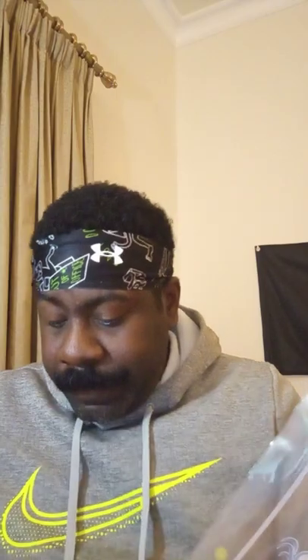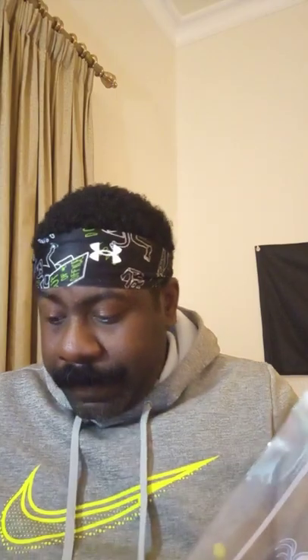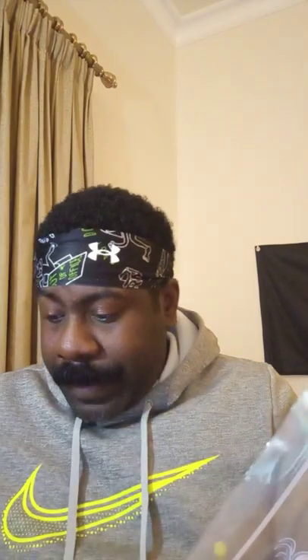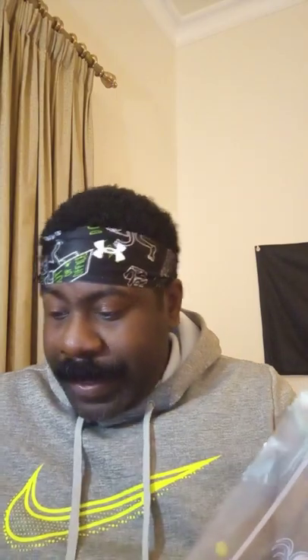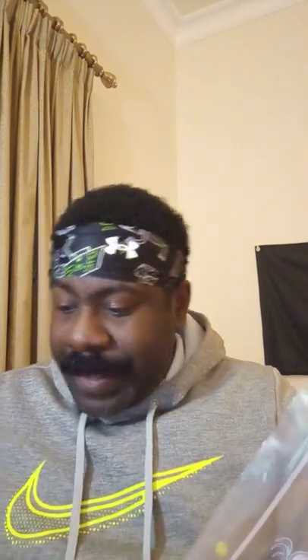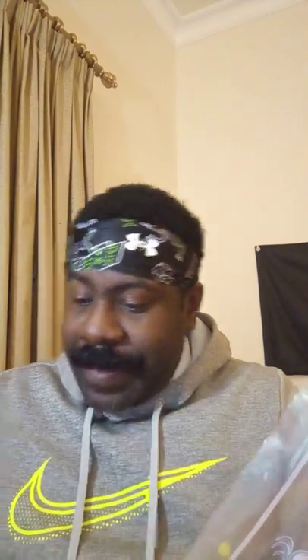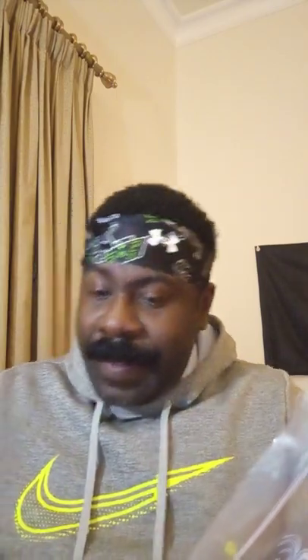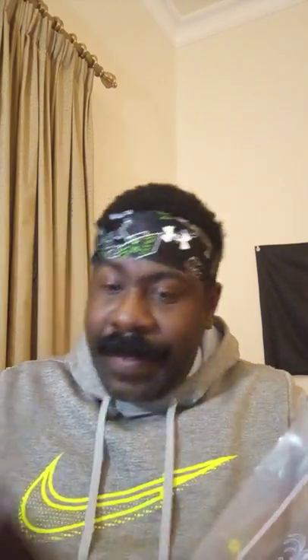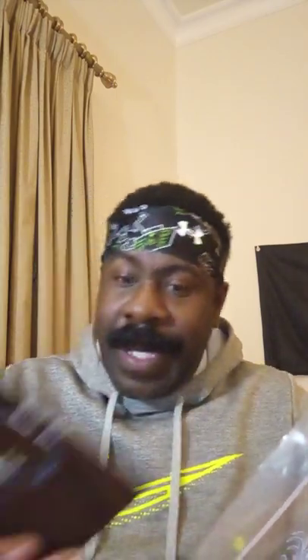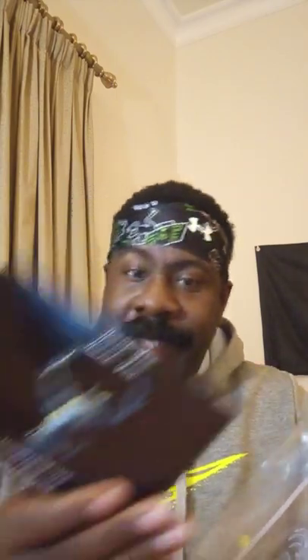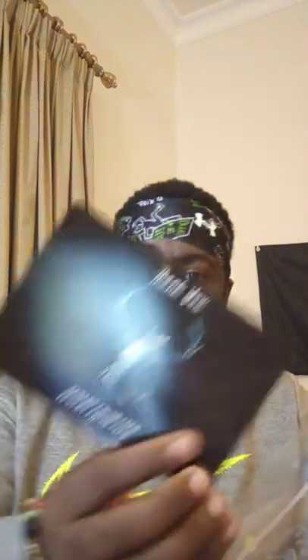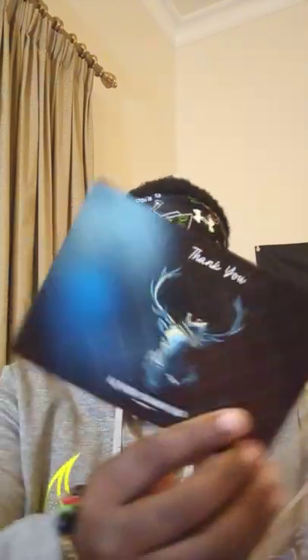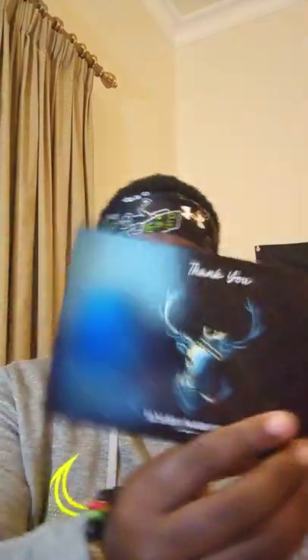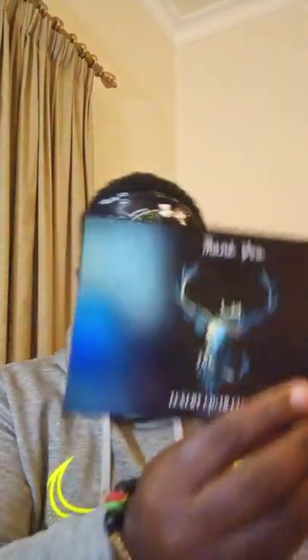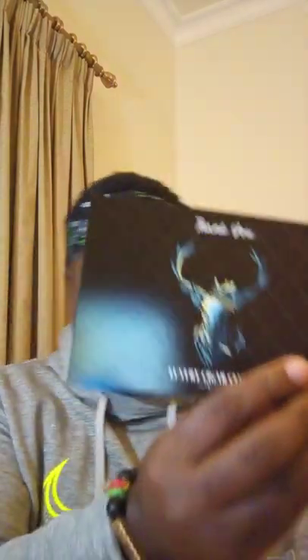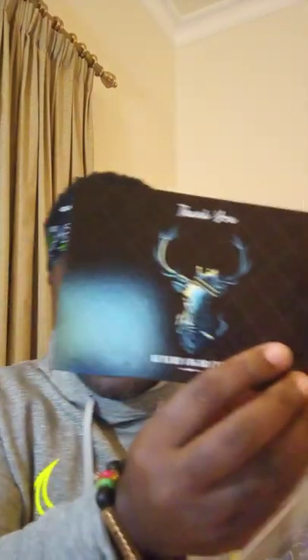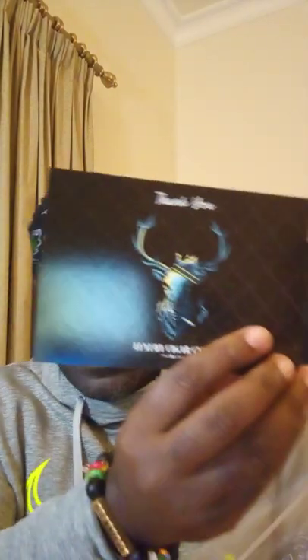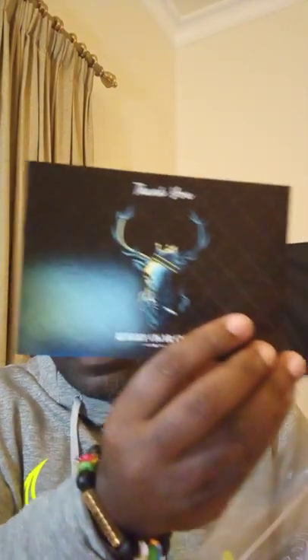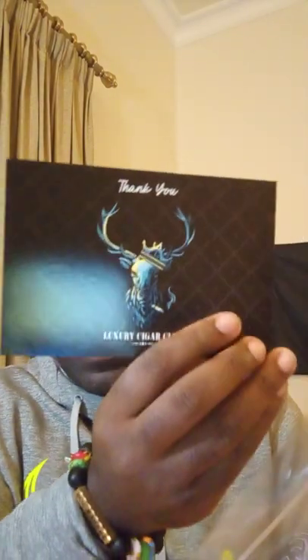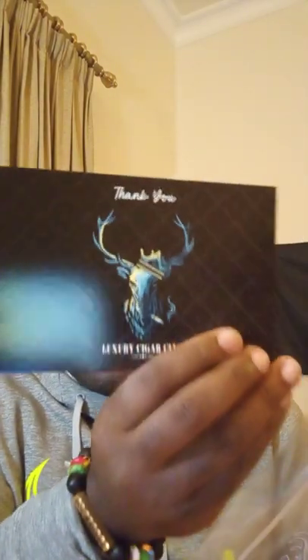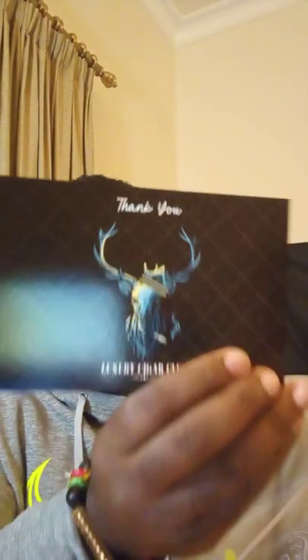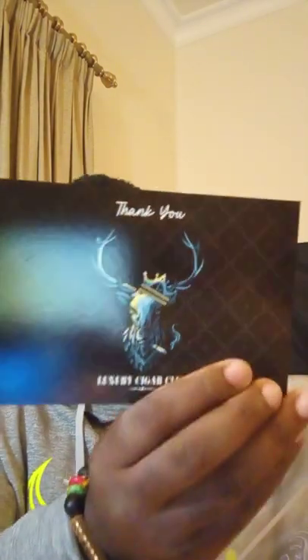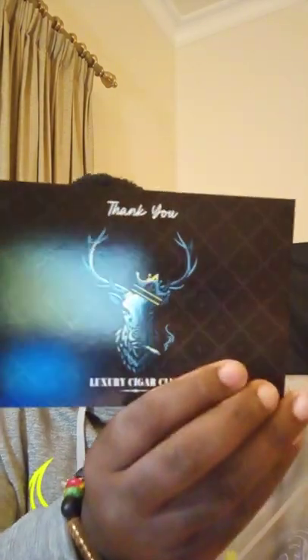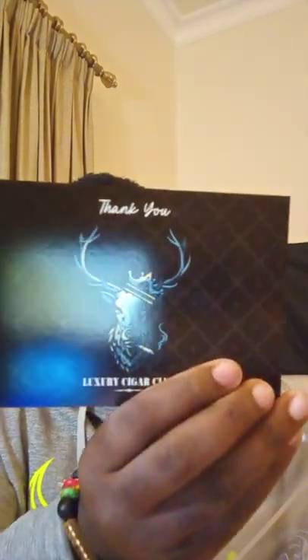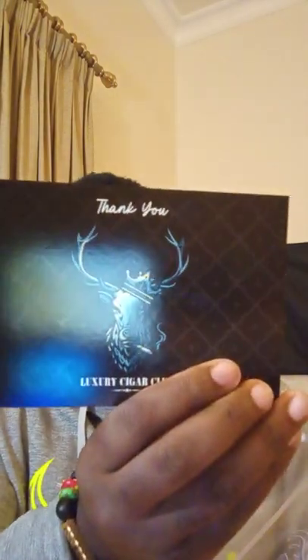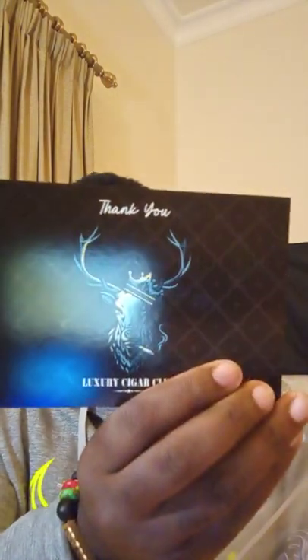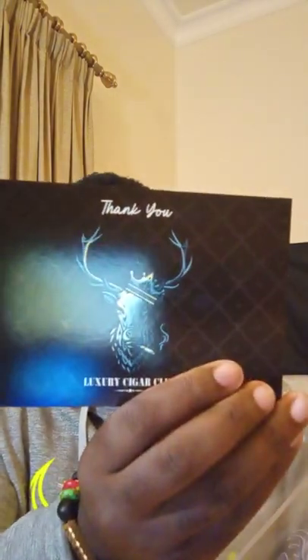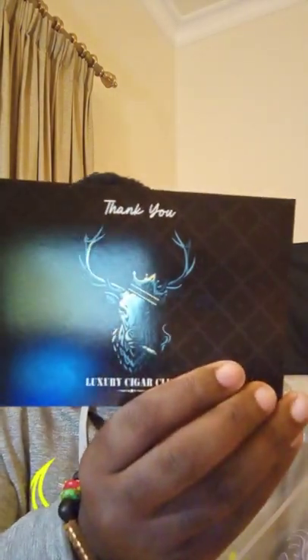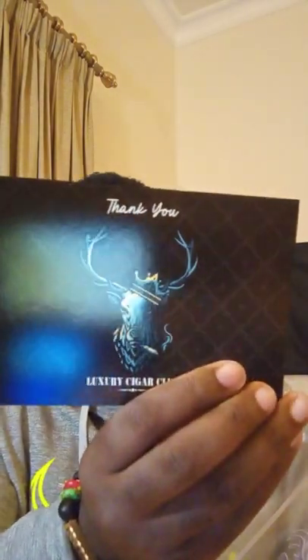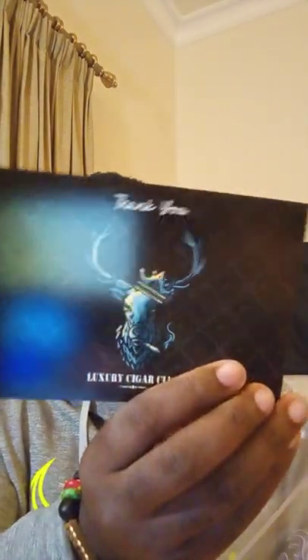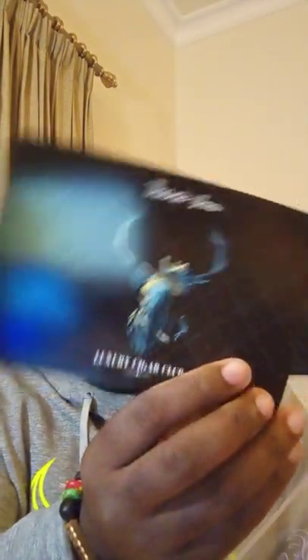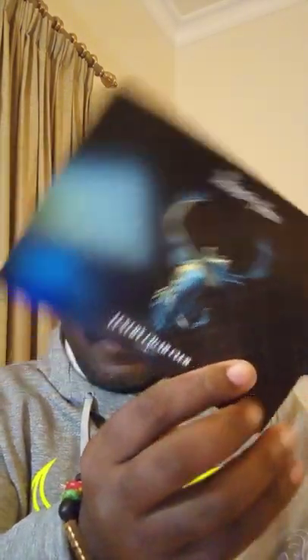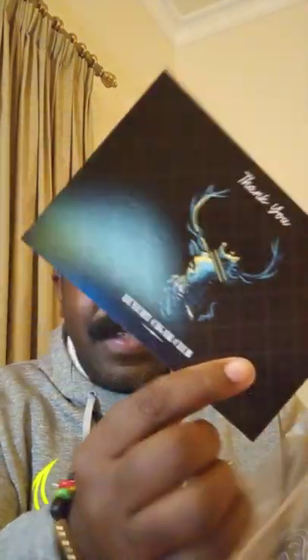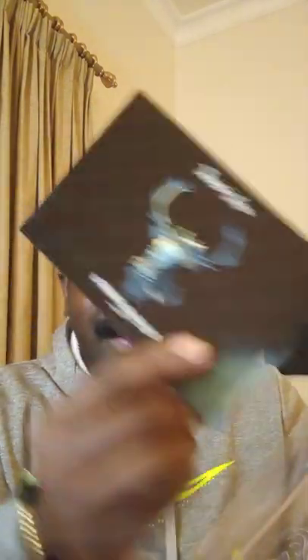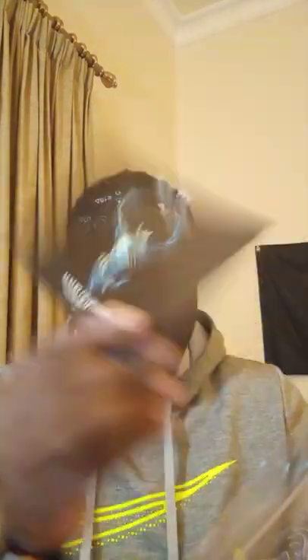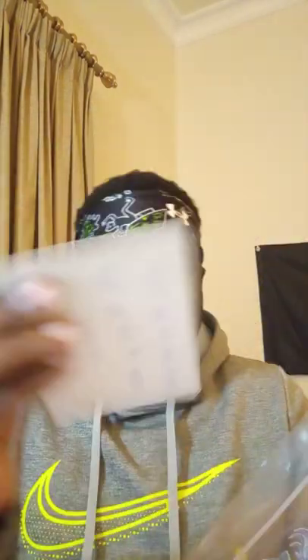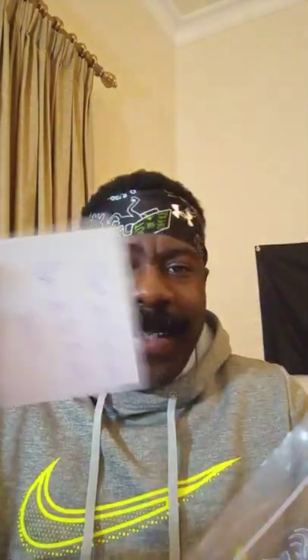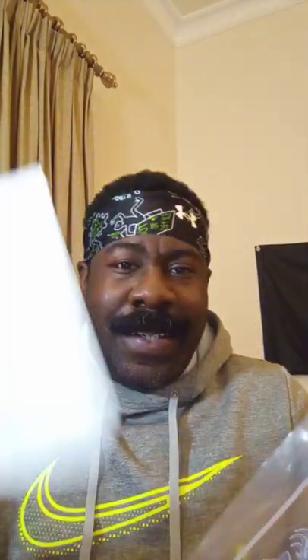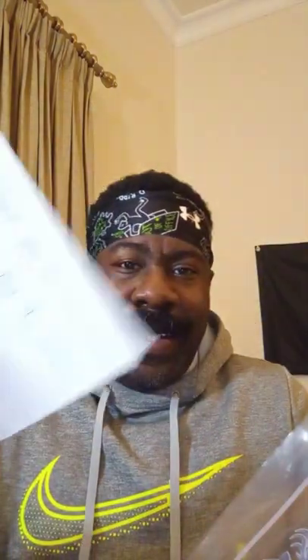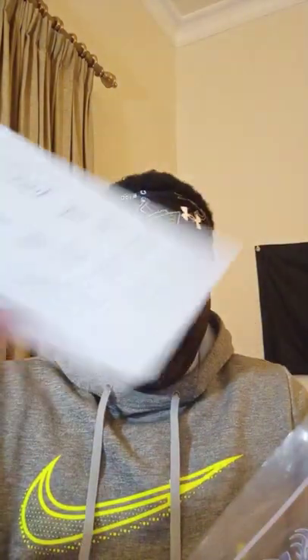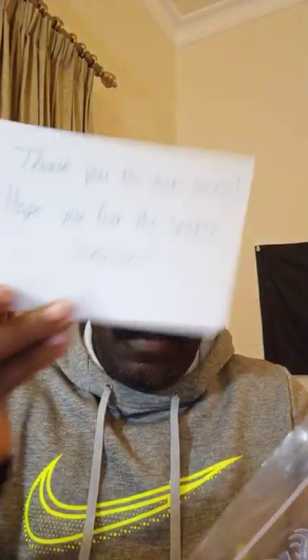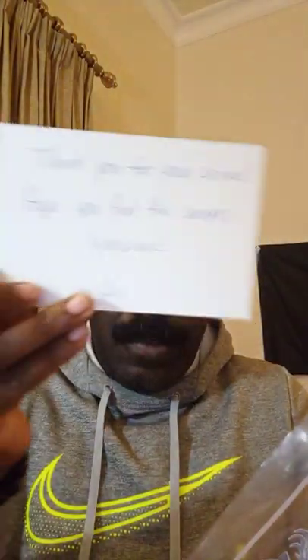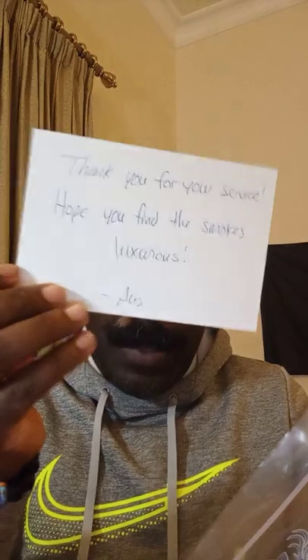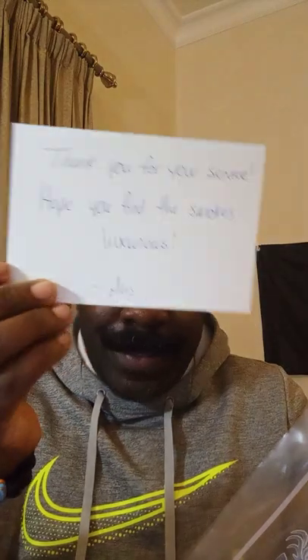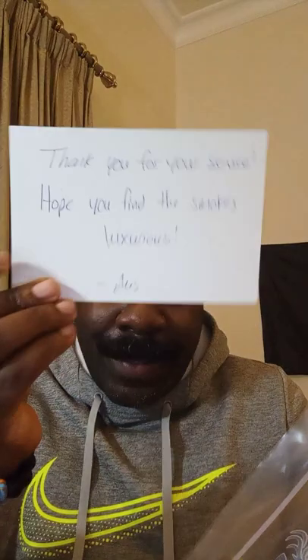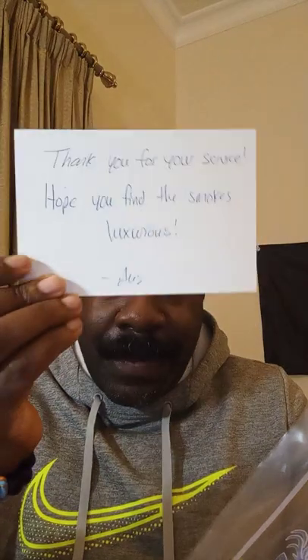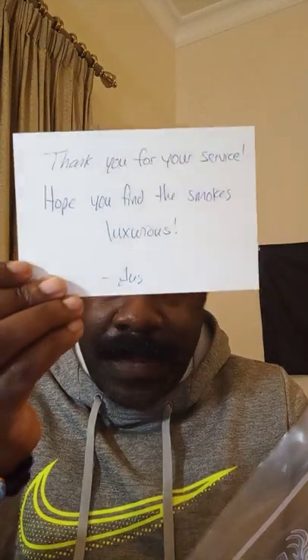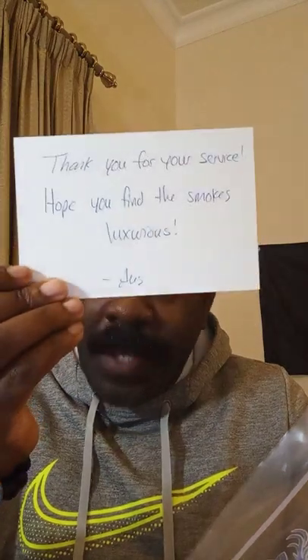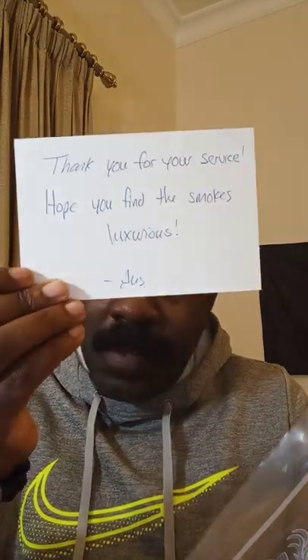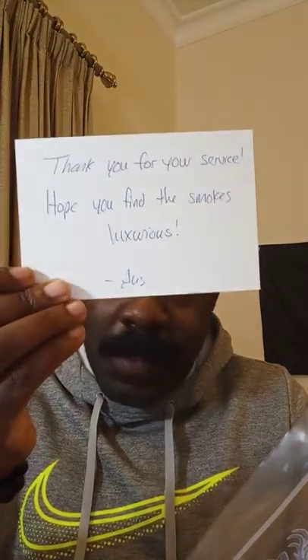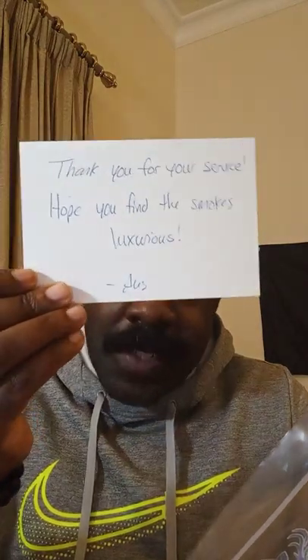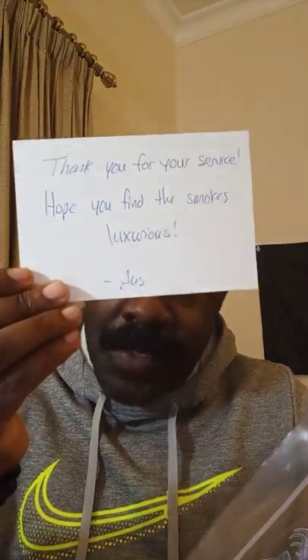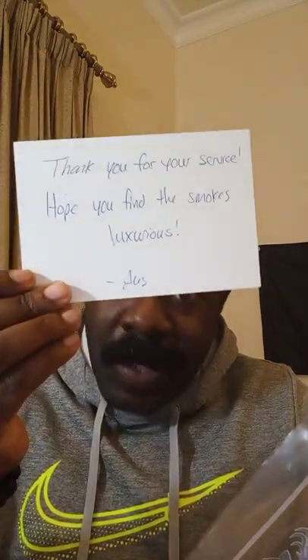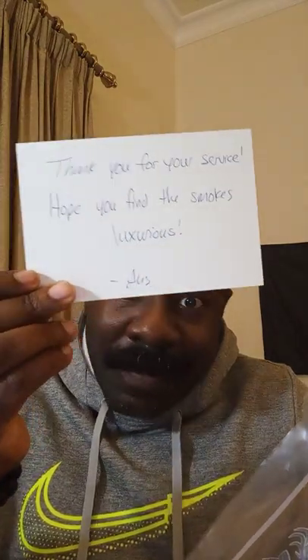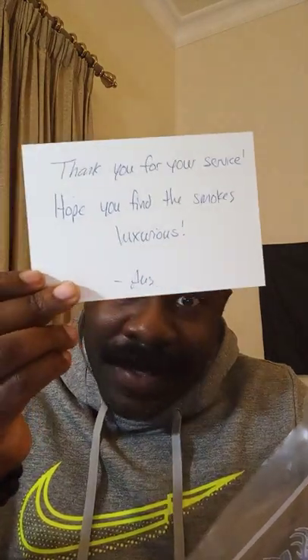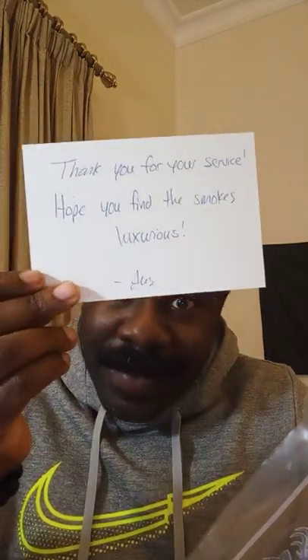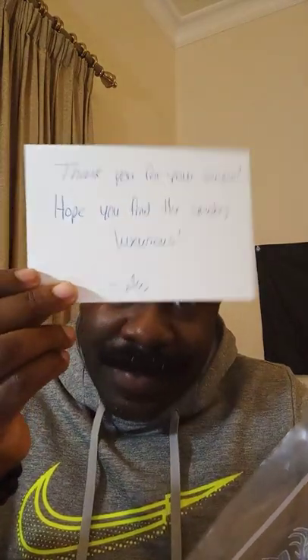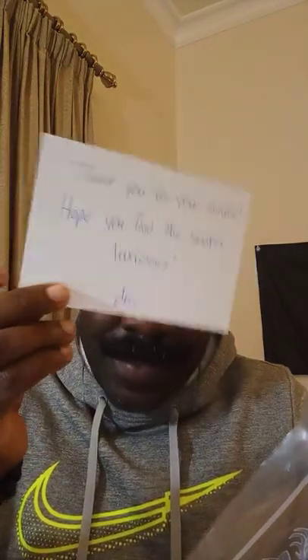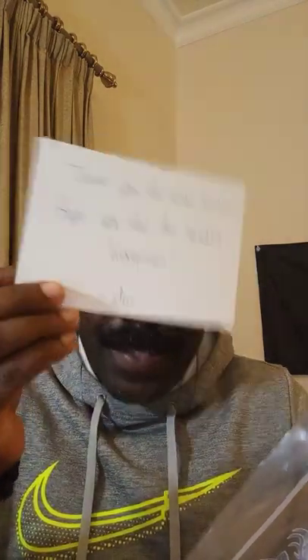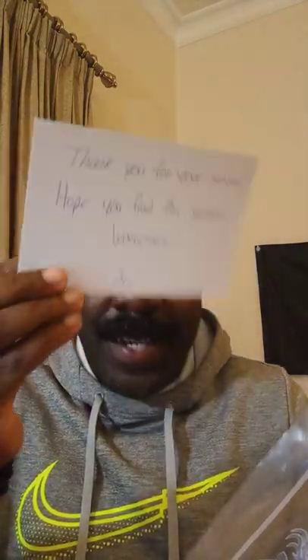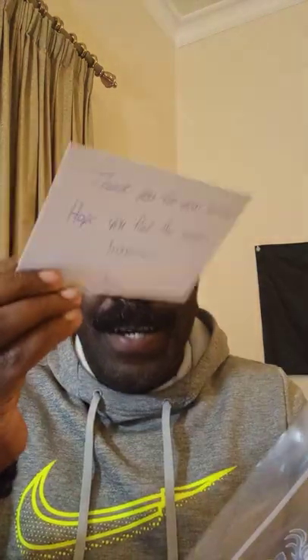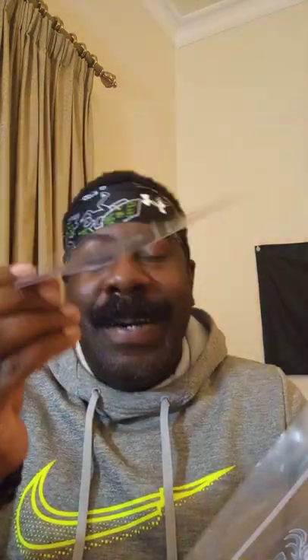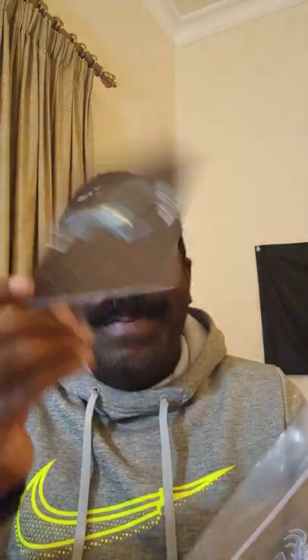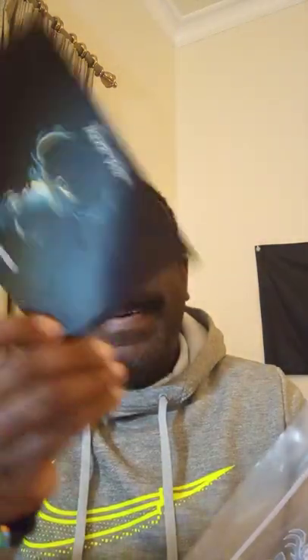They also sent a nice card — 'Thank you for your service.' I really appreciate that.